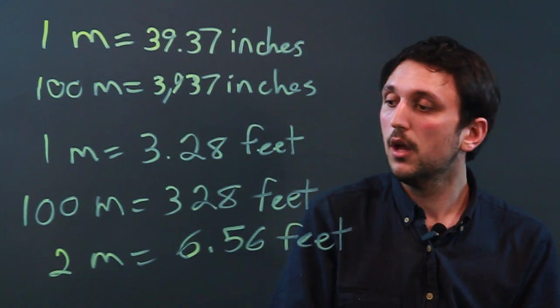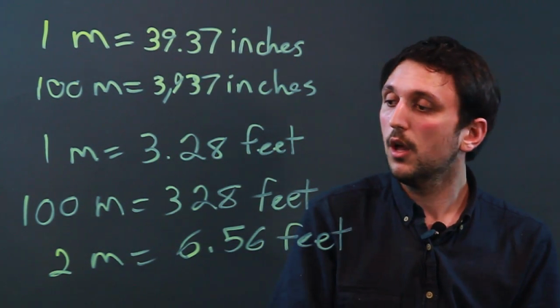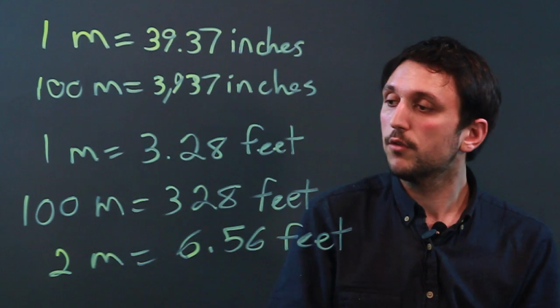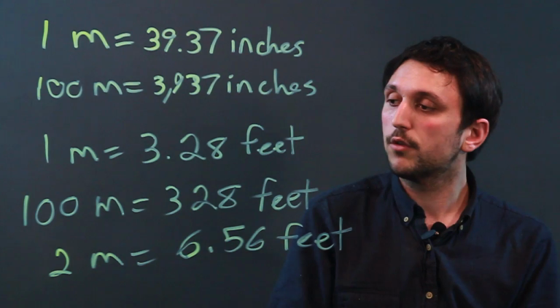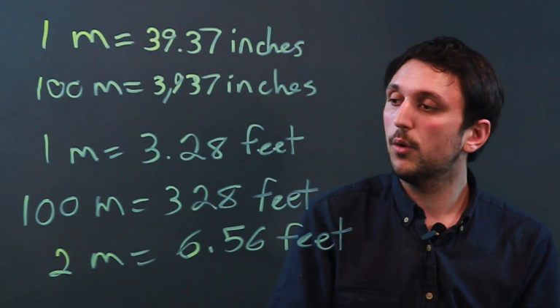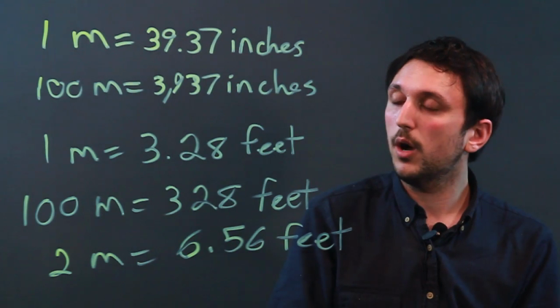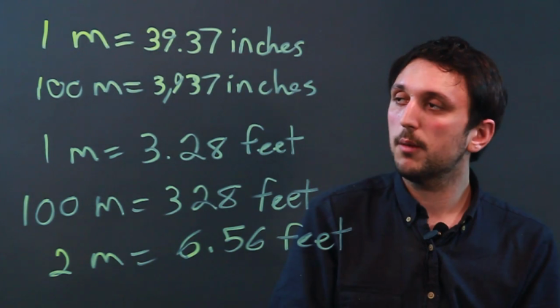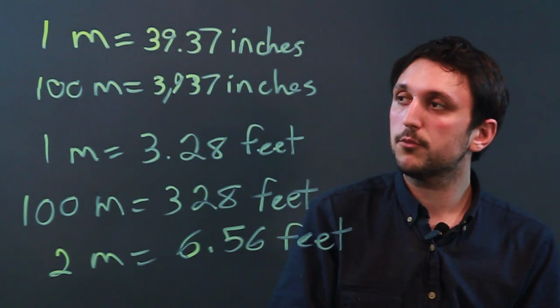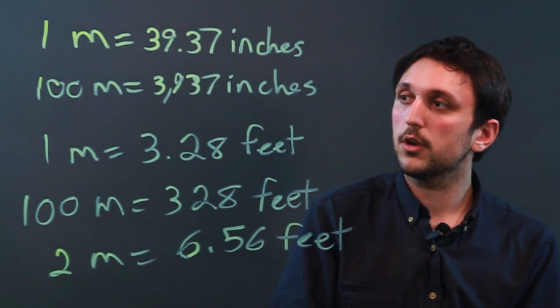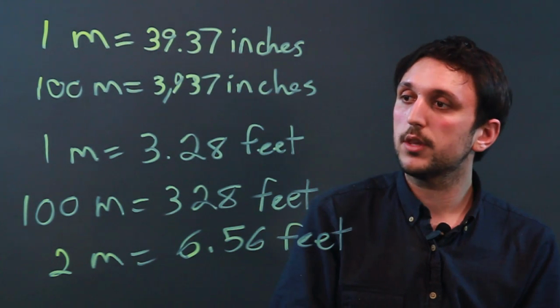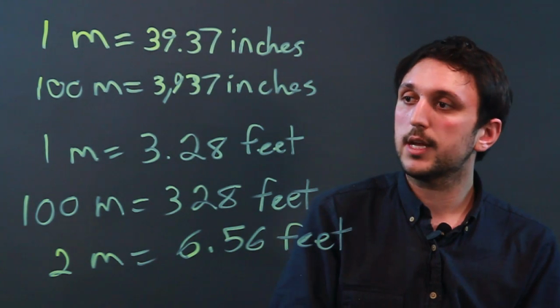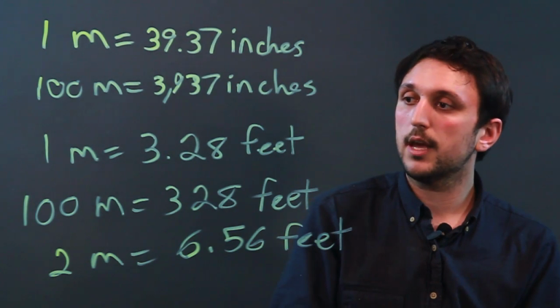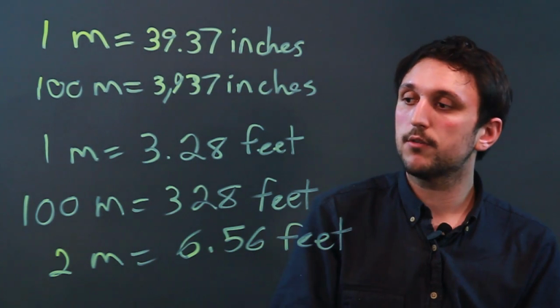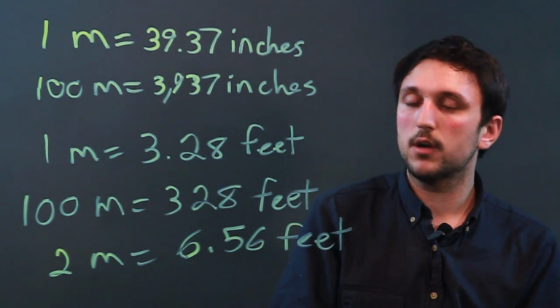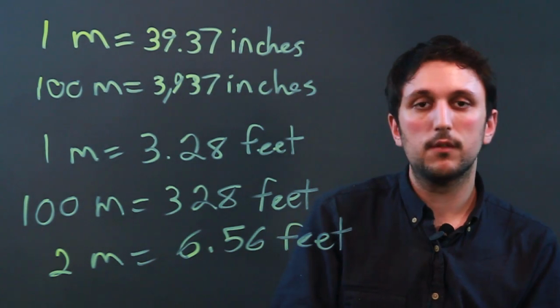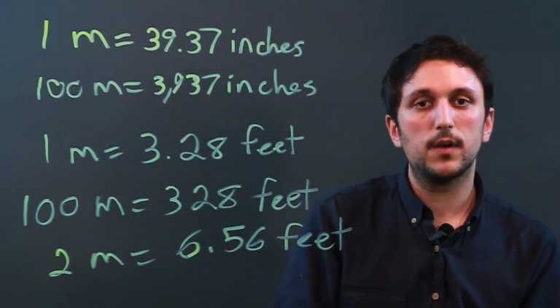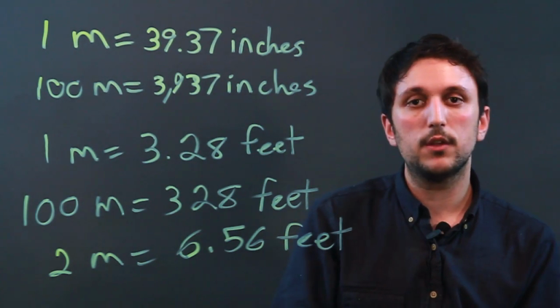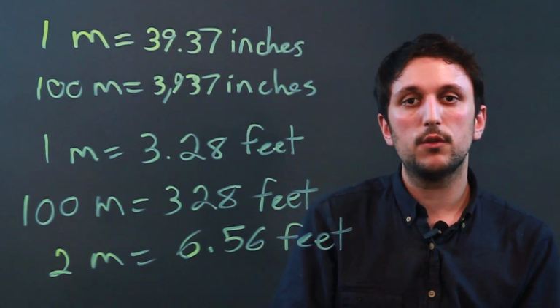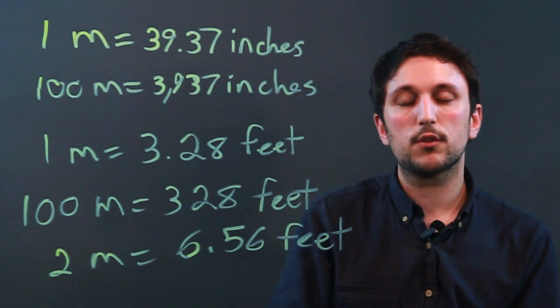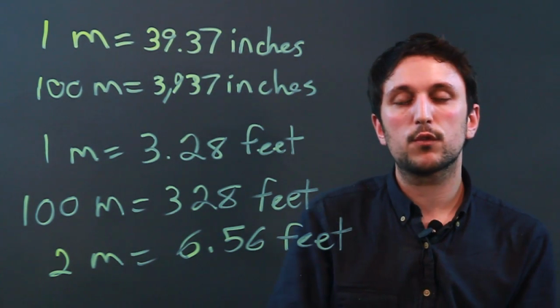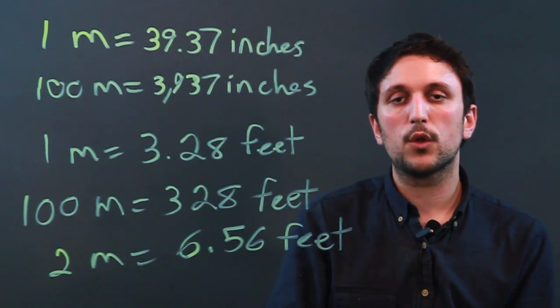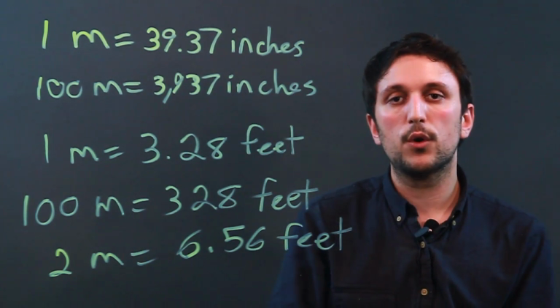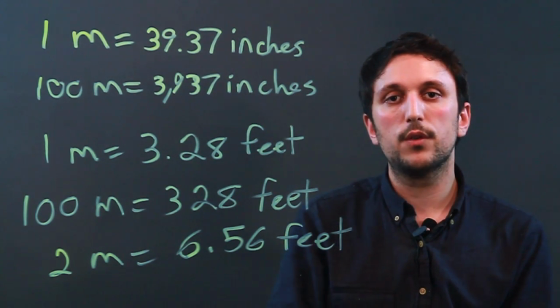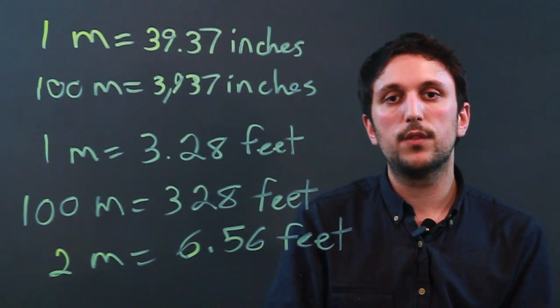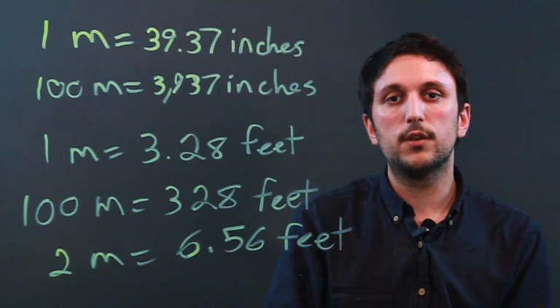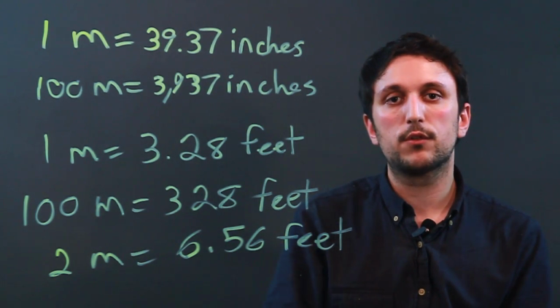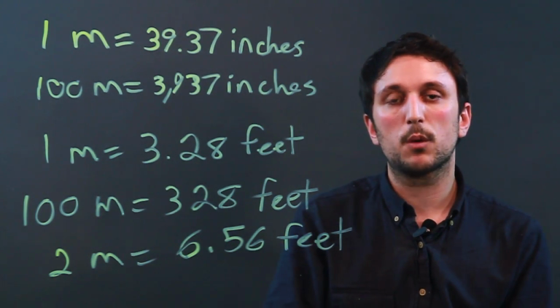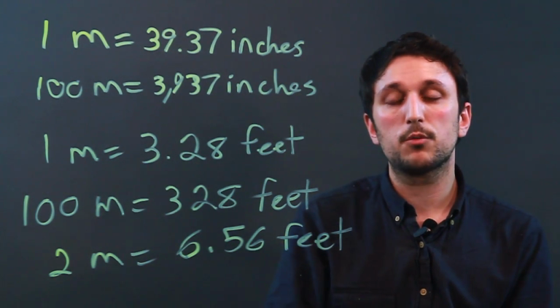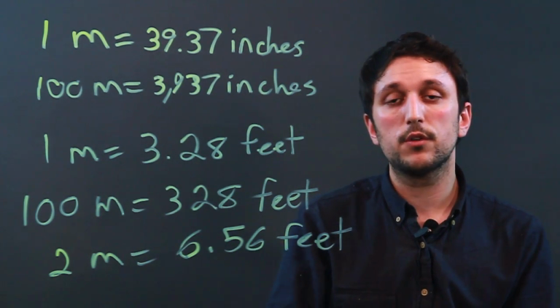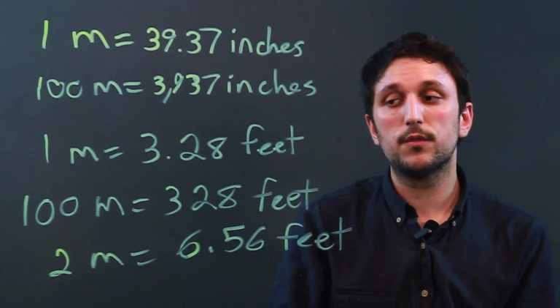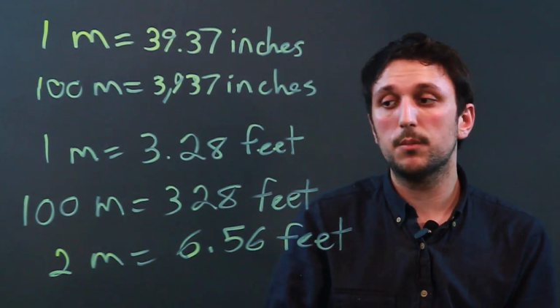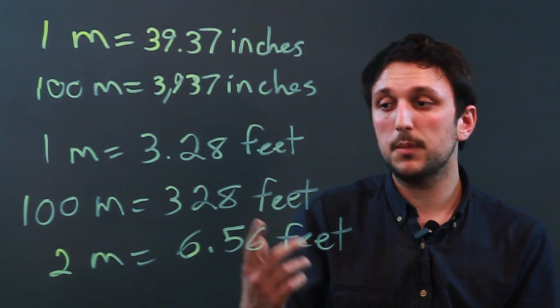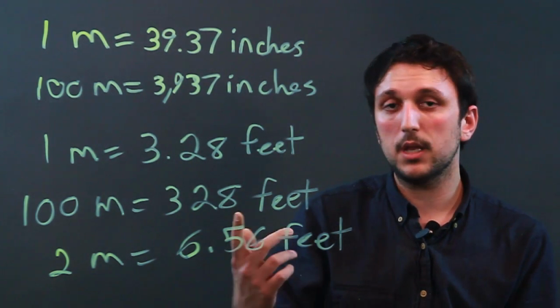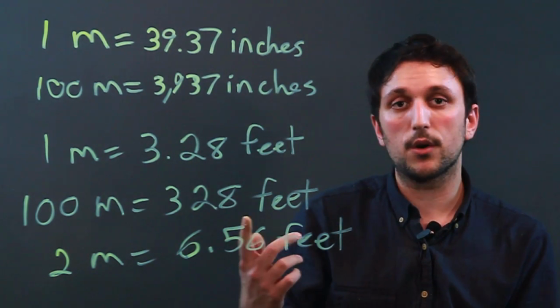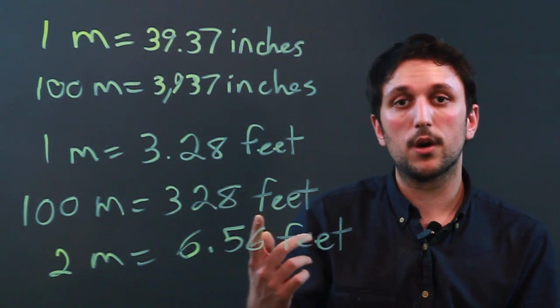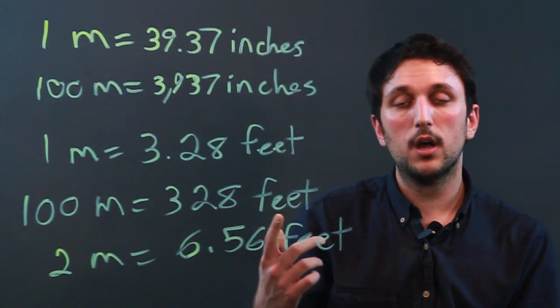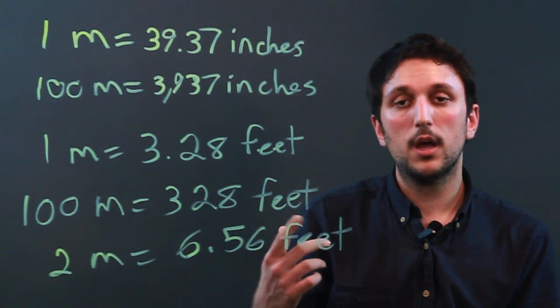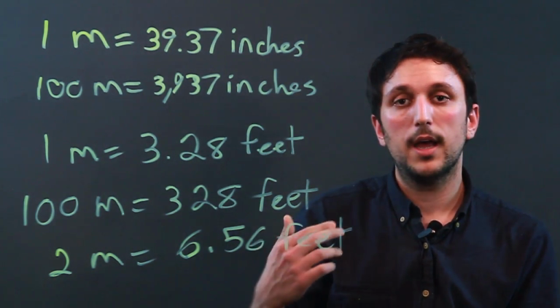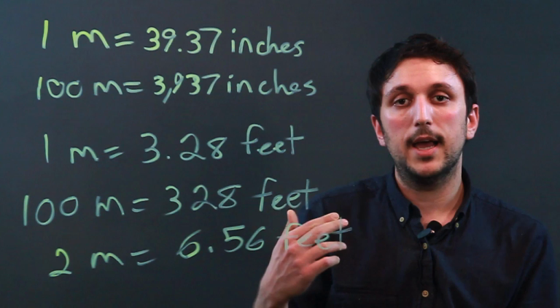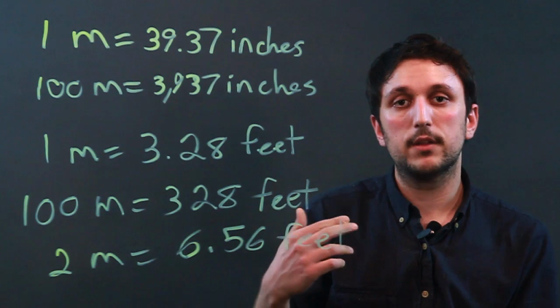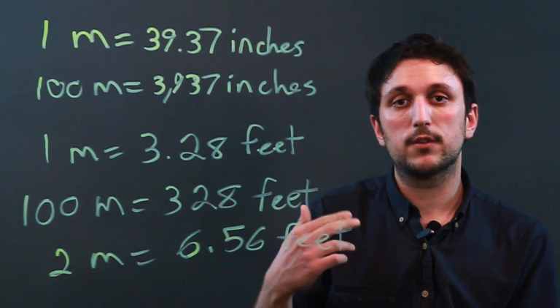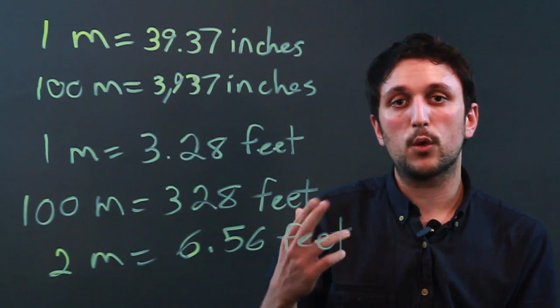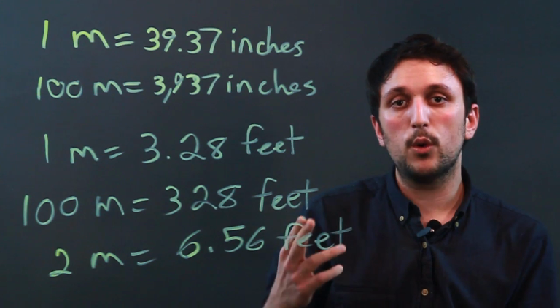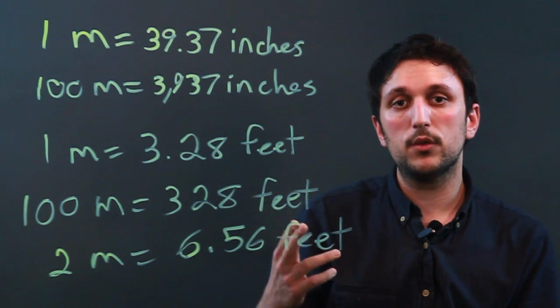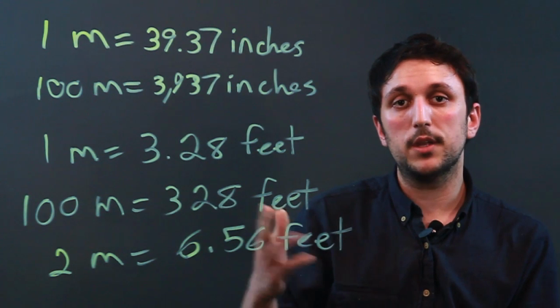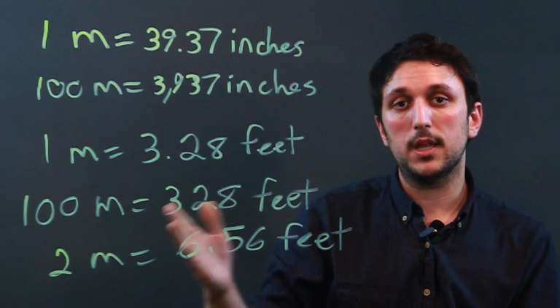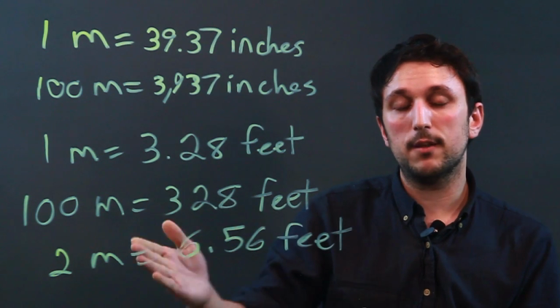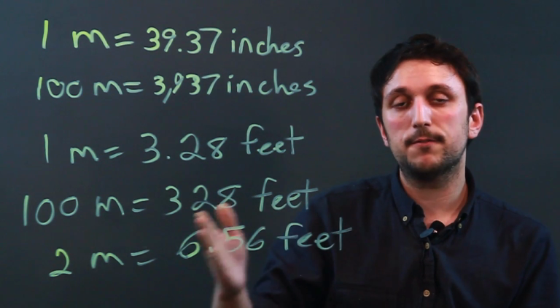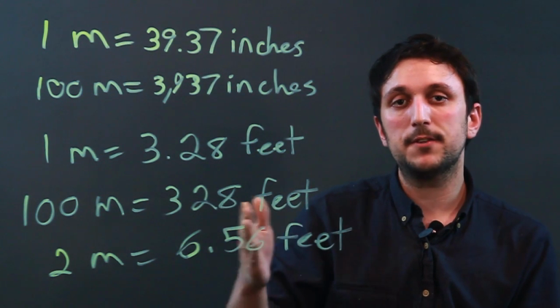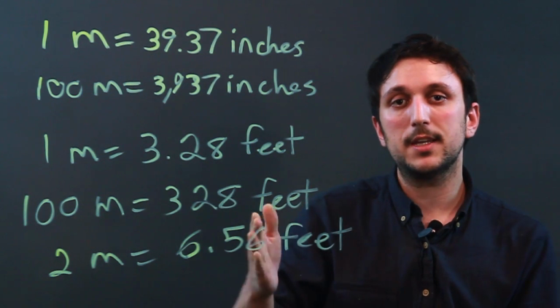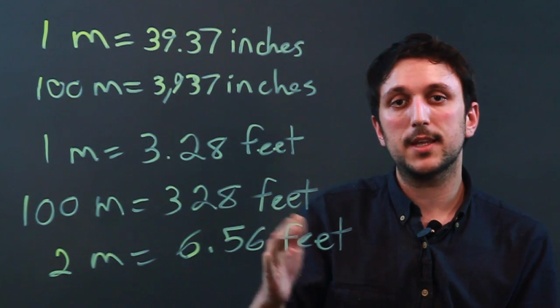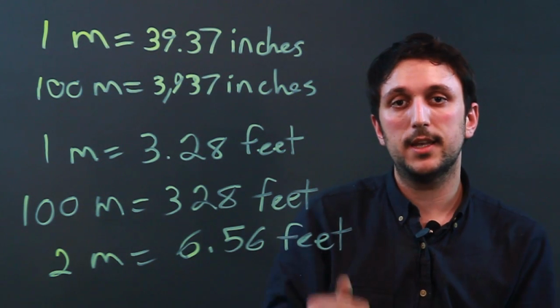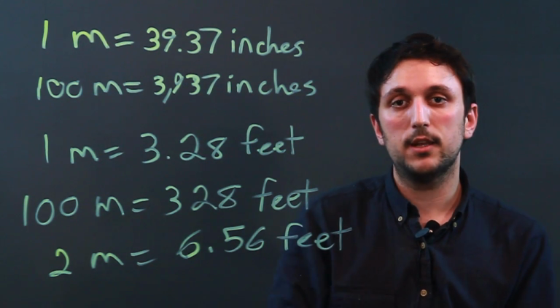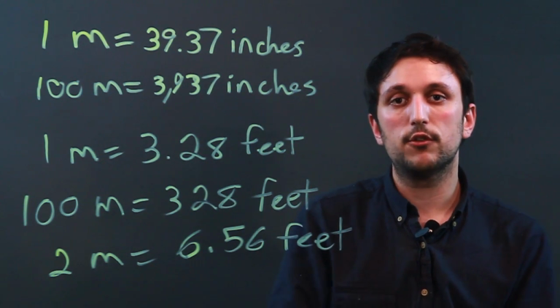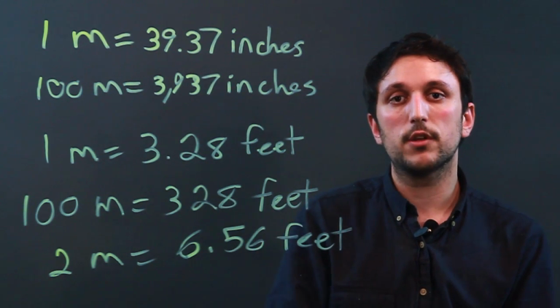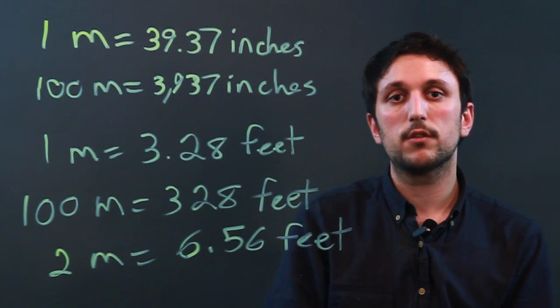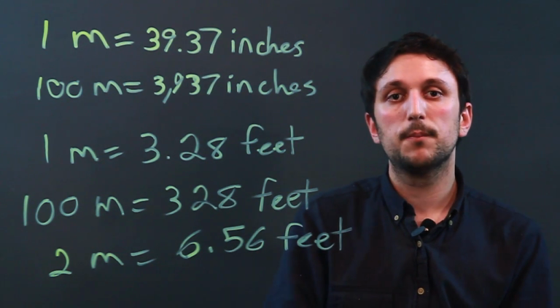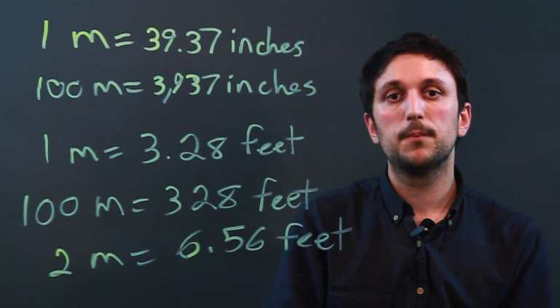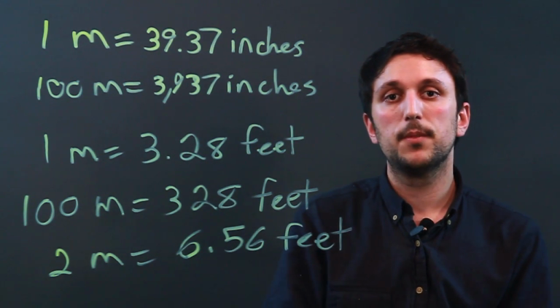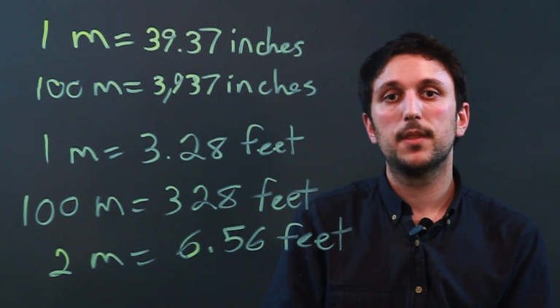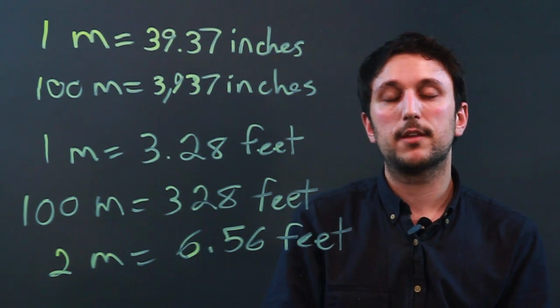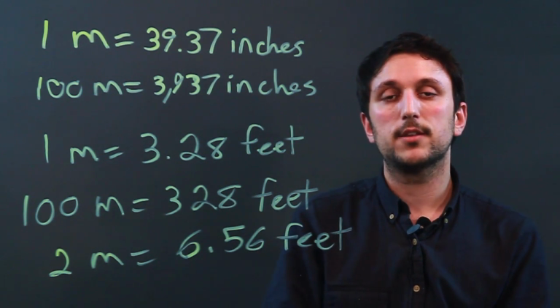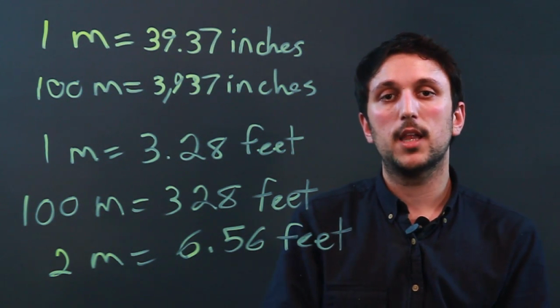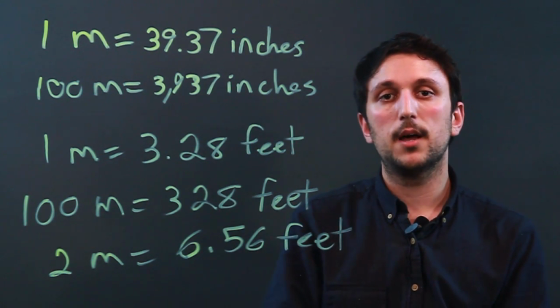So I'm Charlie Kasov and you just learned the description of the meter and its equivalent in feet and inches. Thanks a lot.